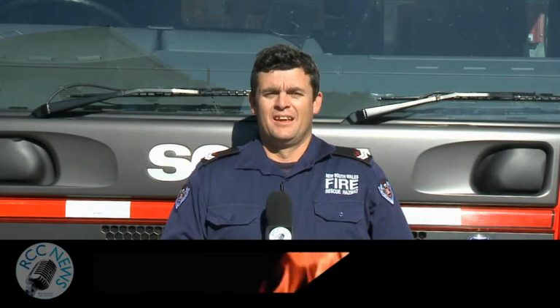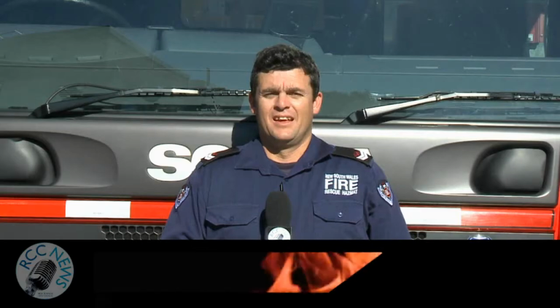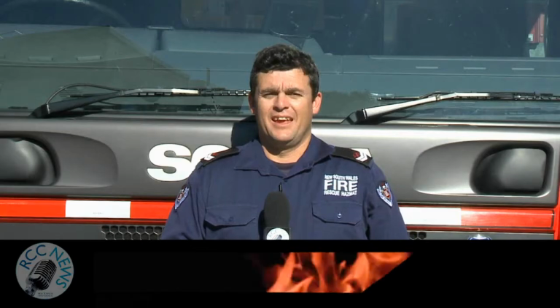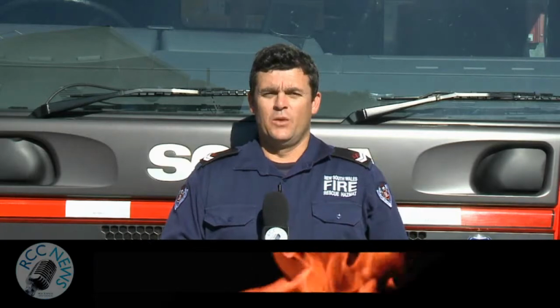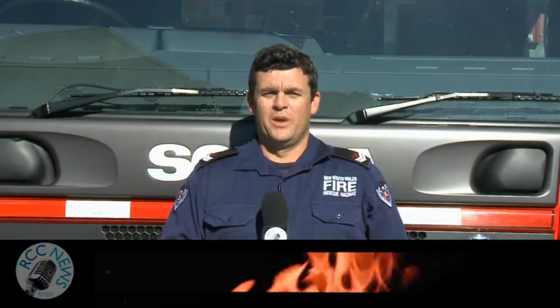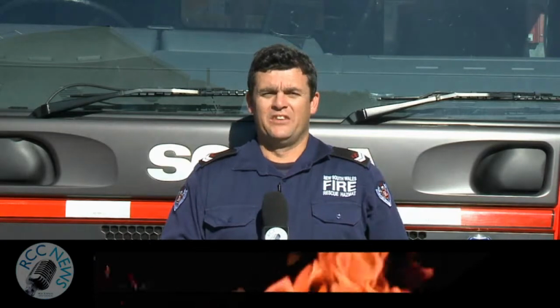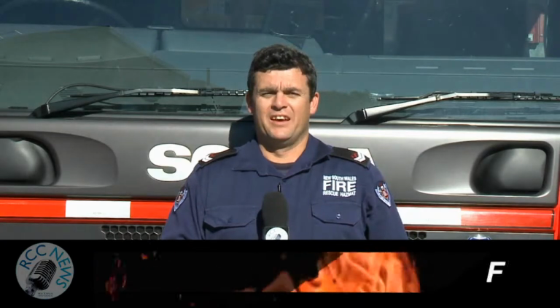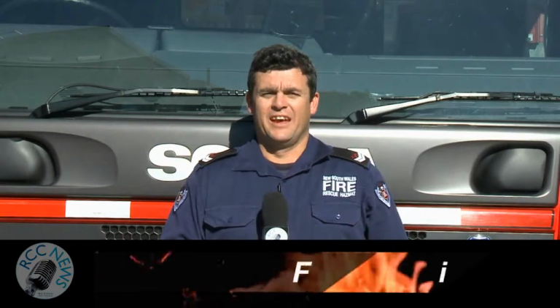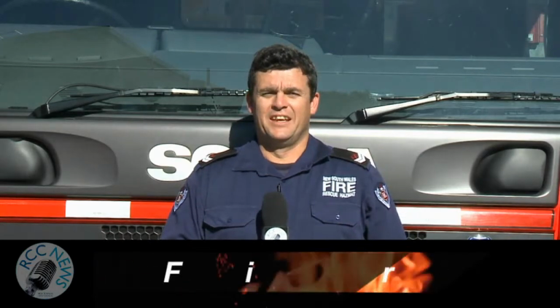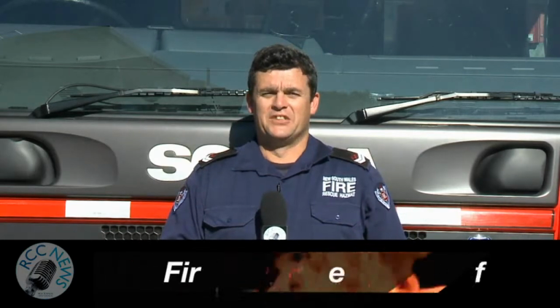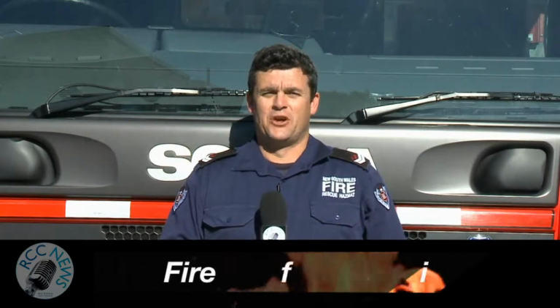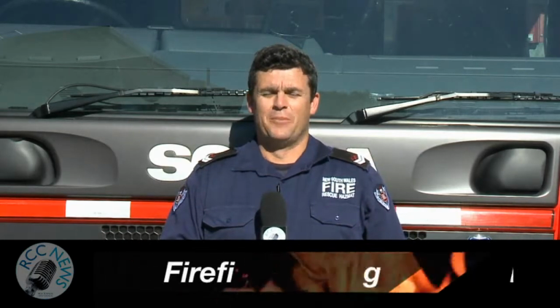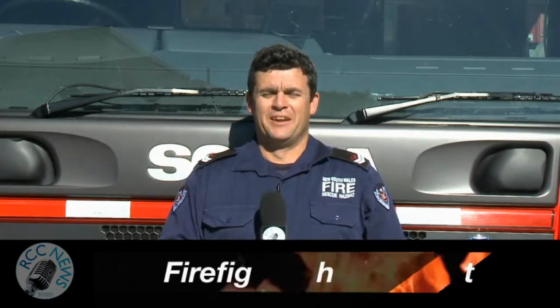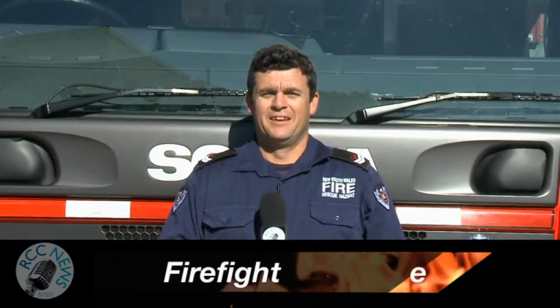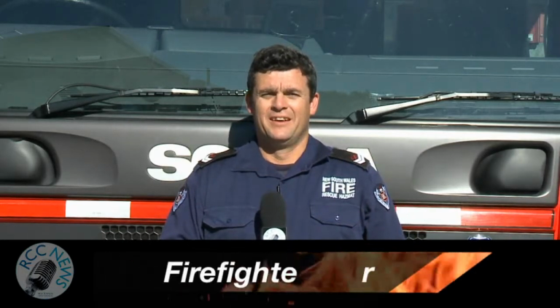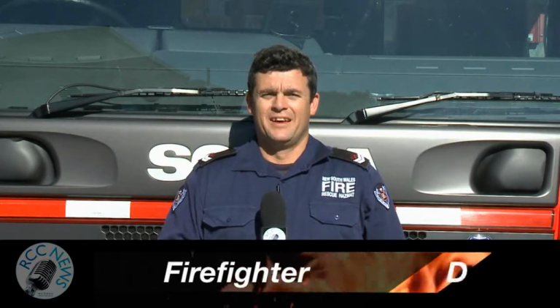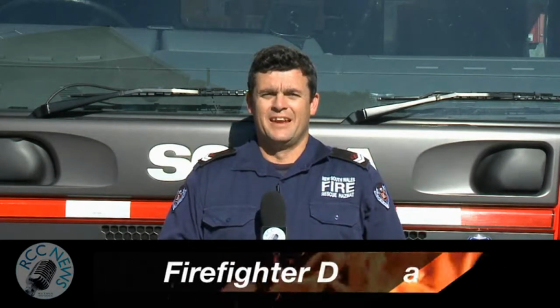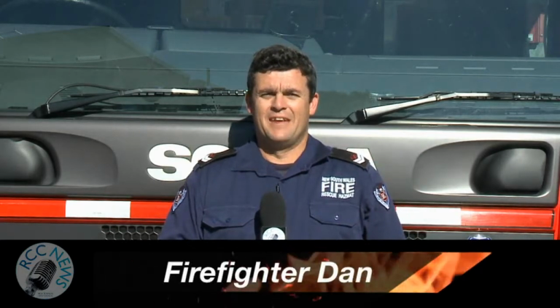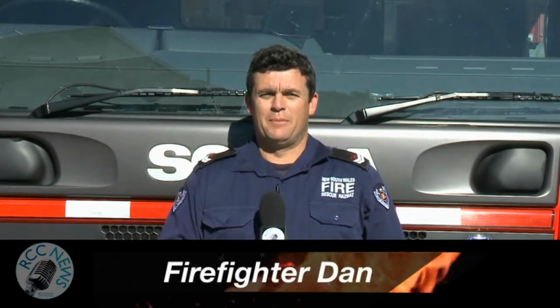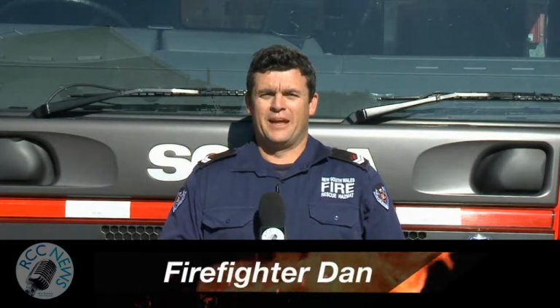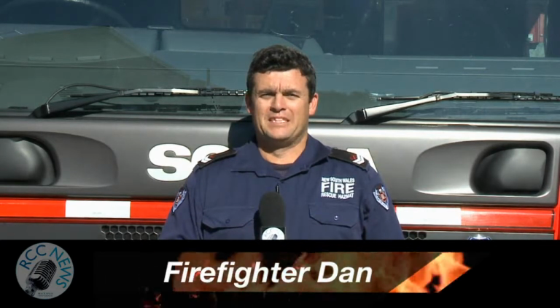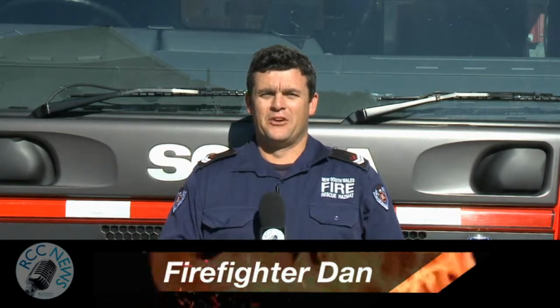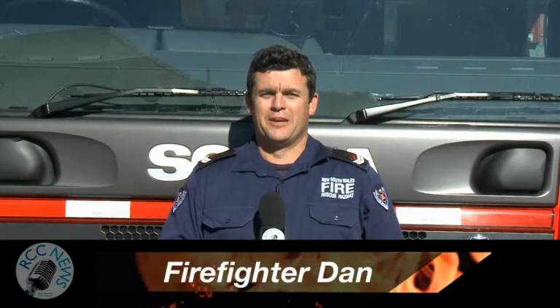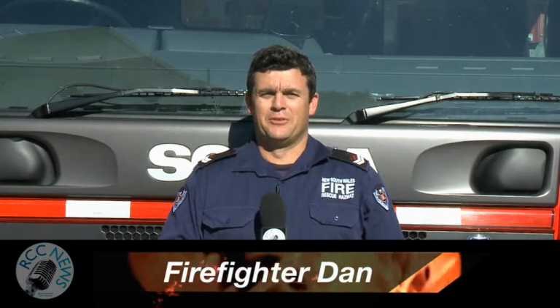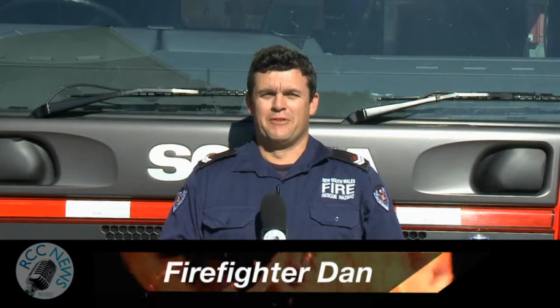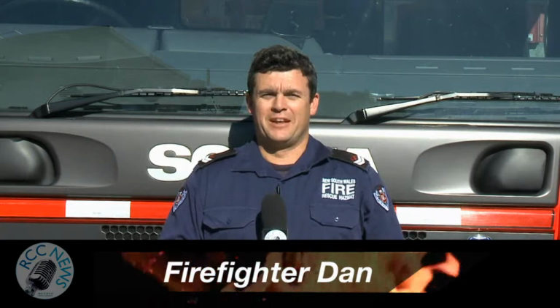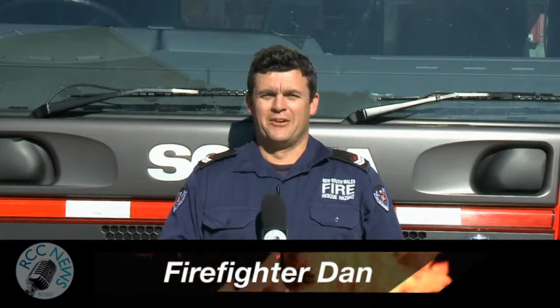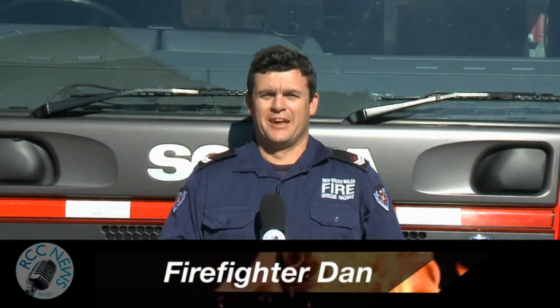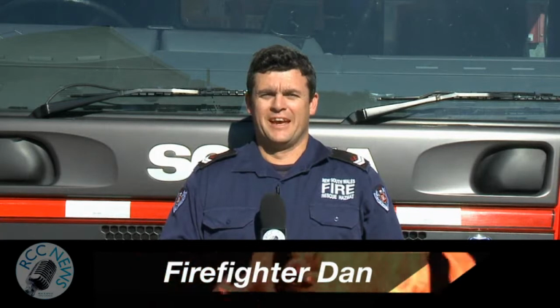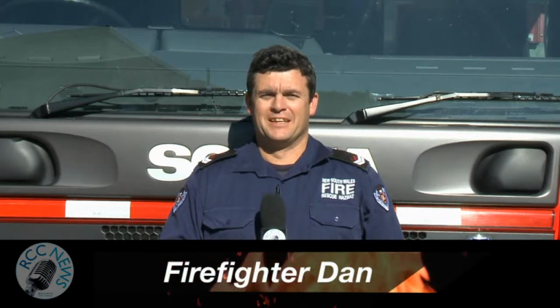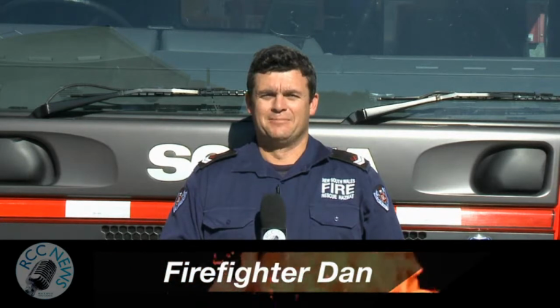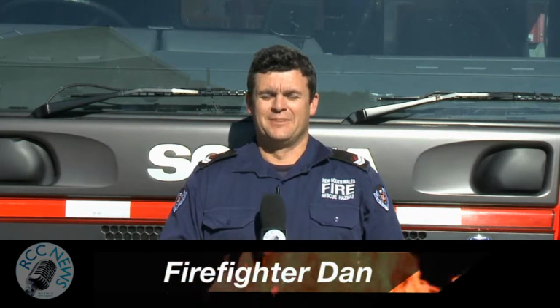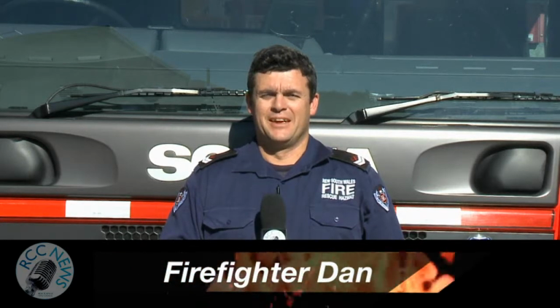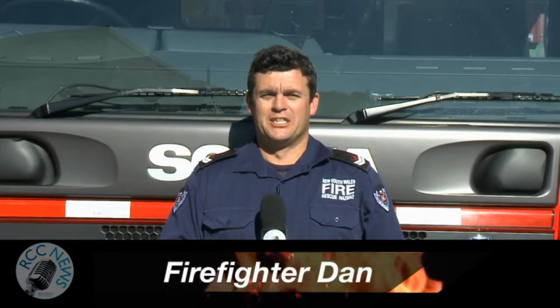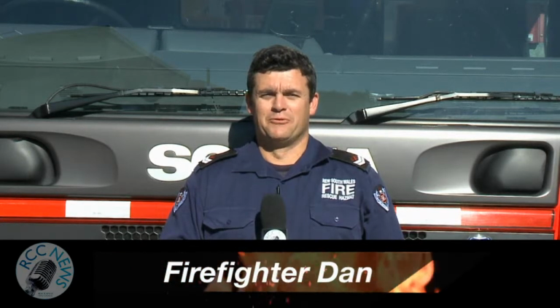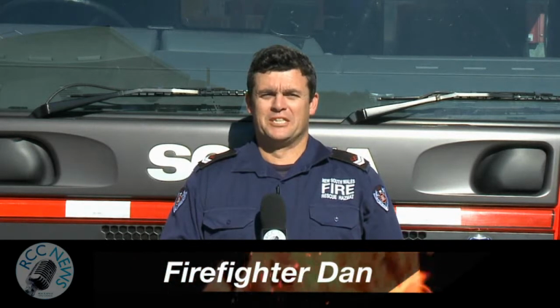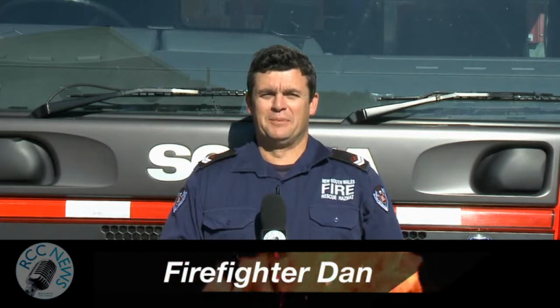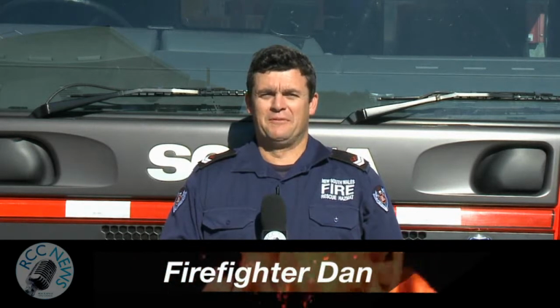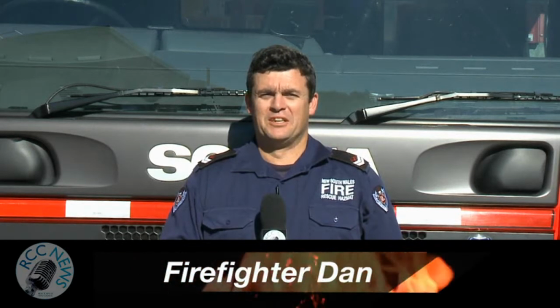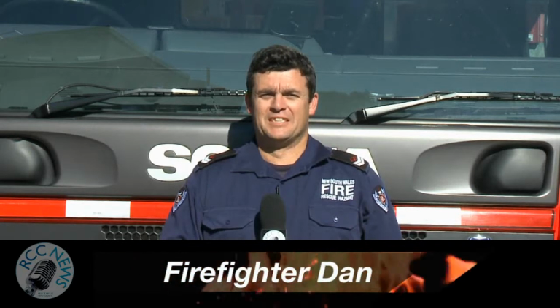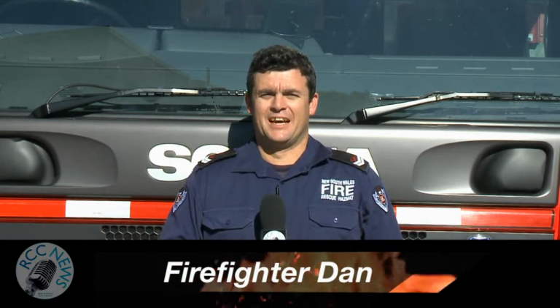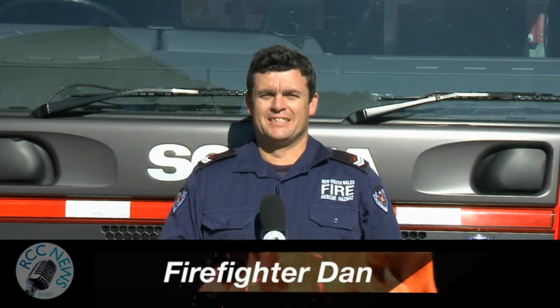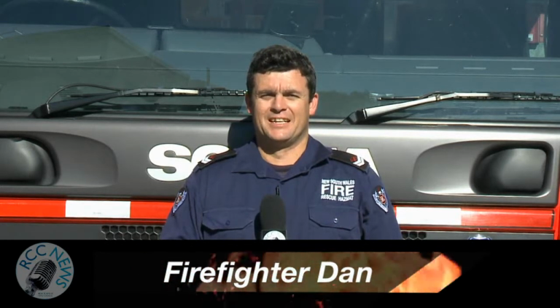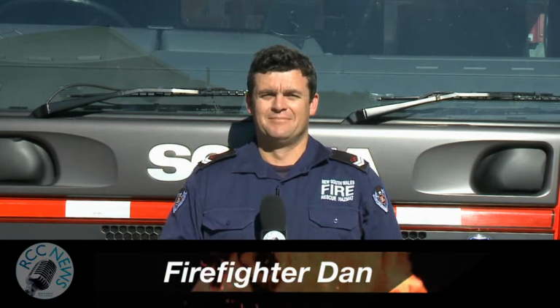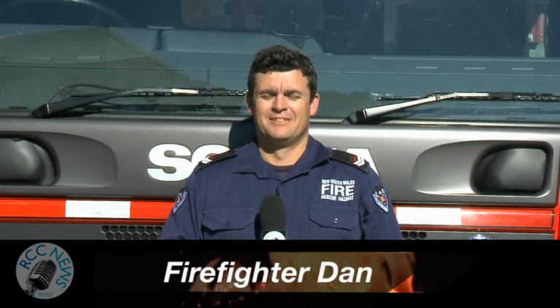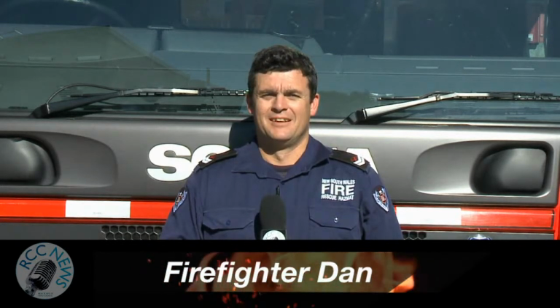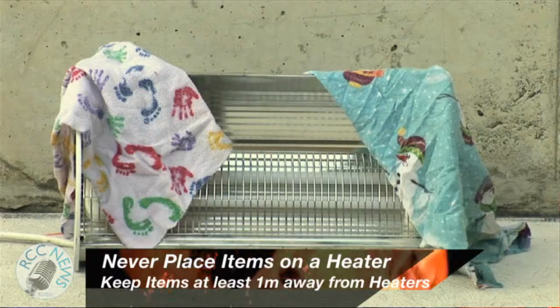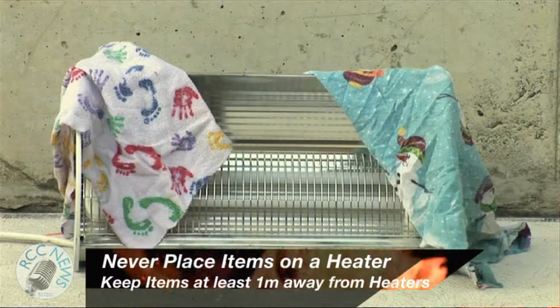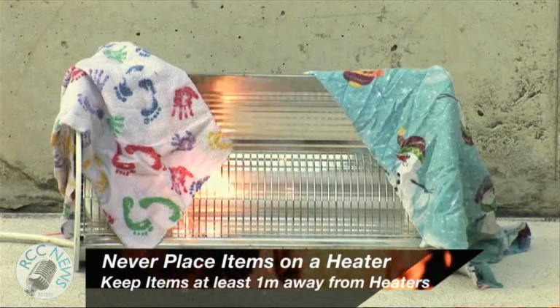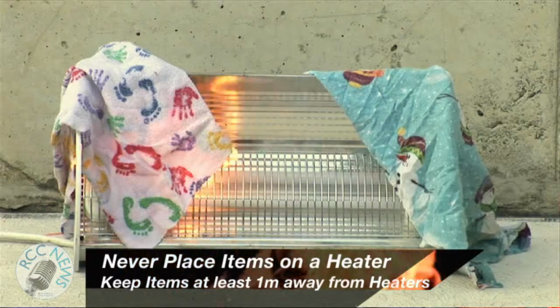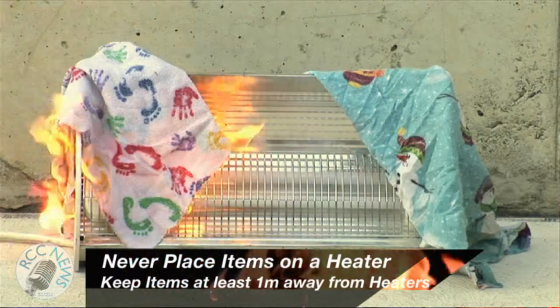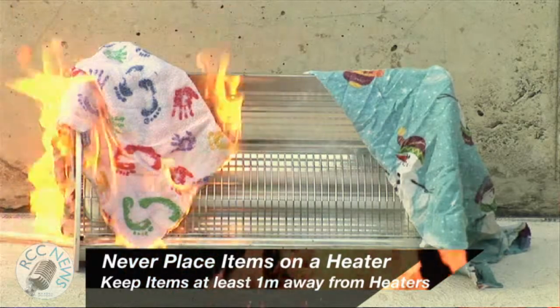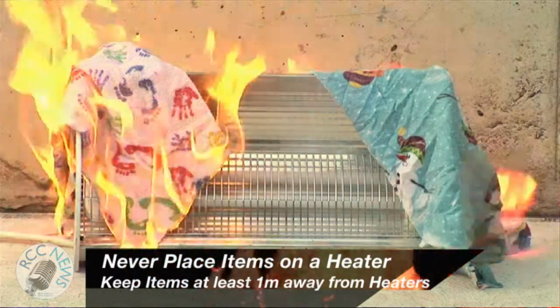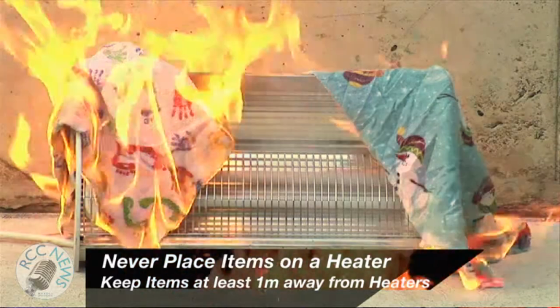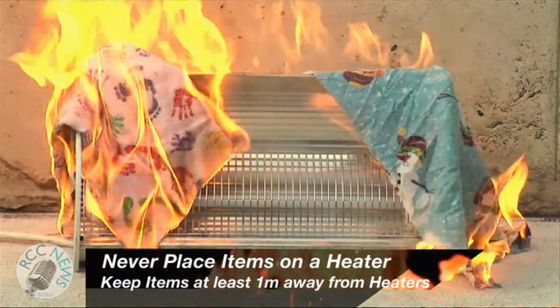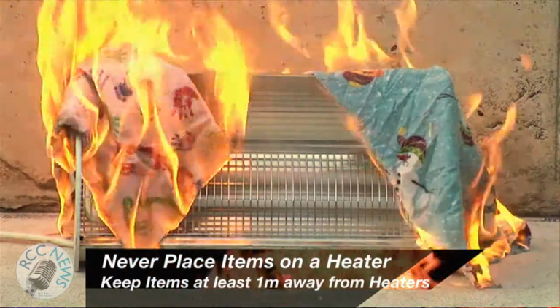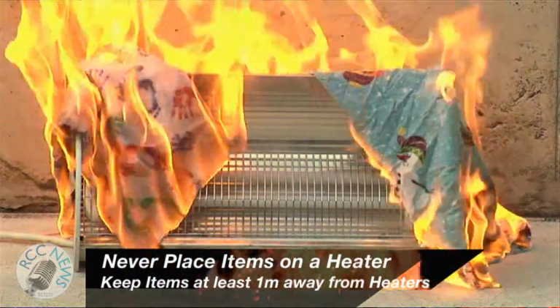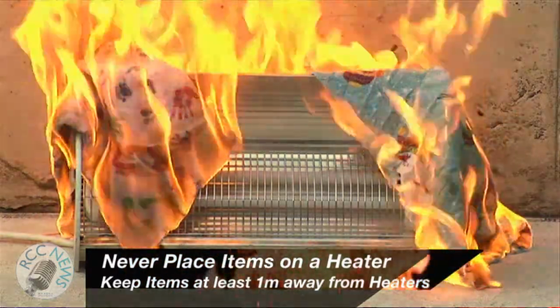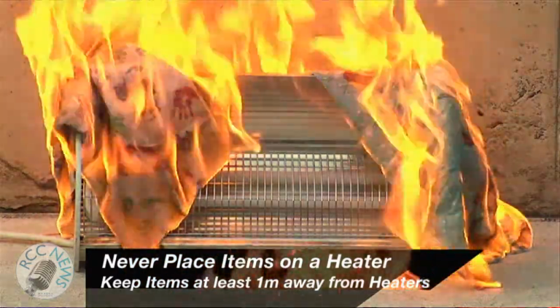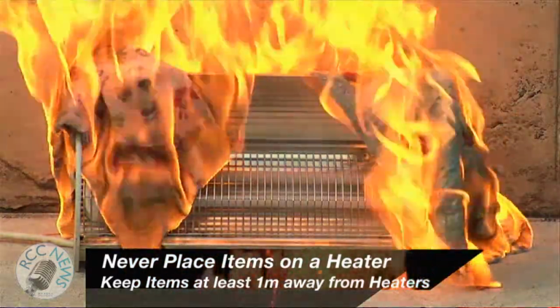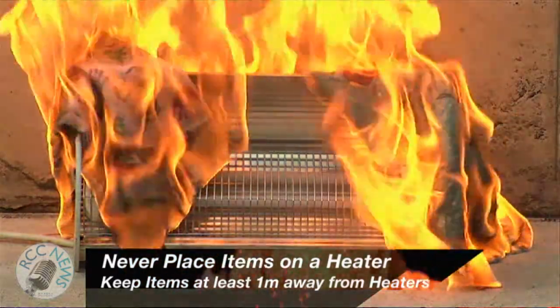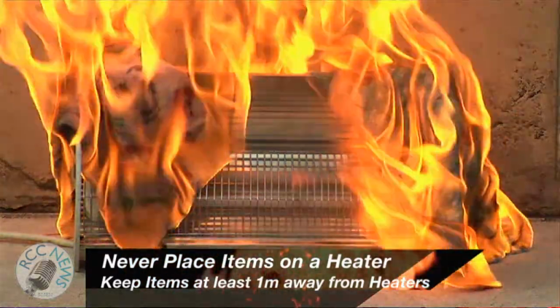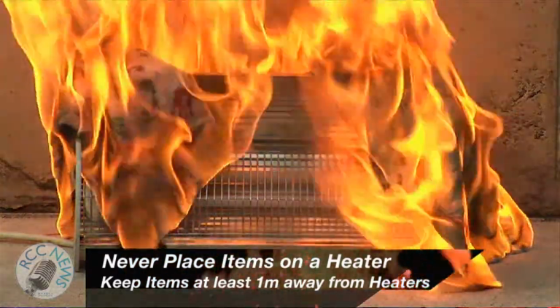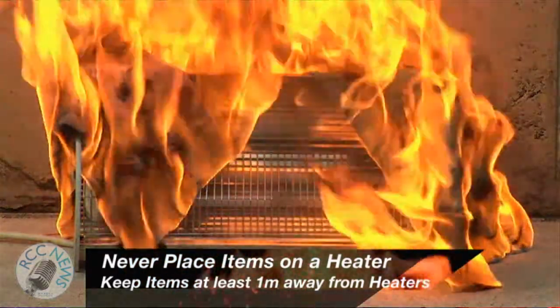In winter, heaters are common. Never place an item directly on a heater — it's a recipe for disaster. This is how quickly catastrophe can strike.